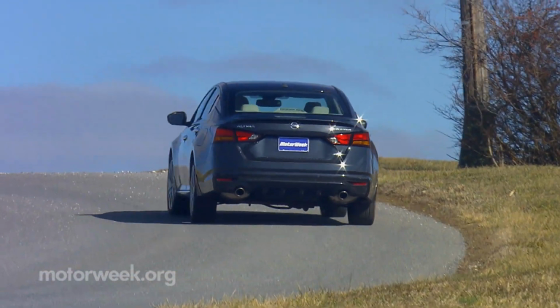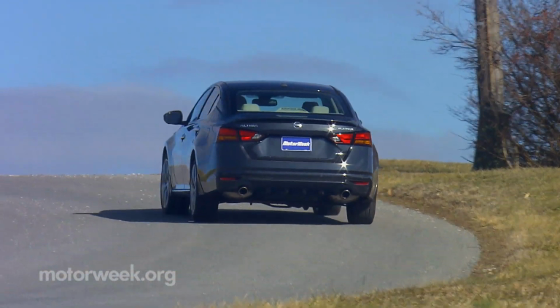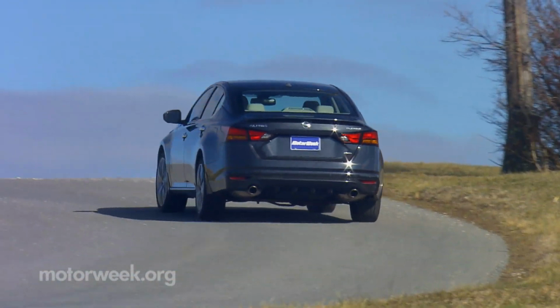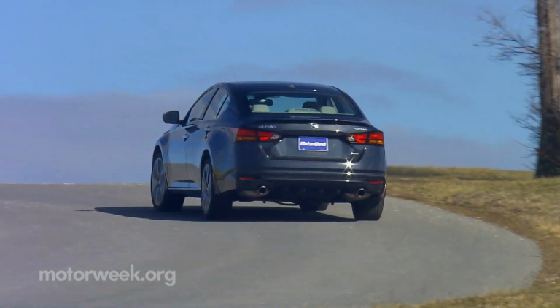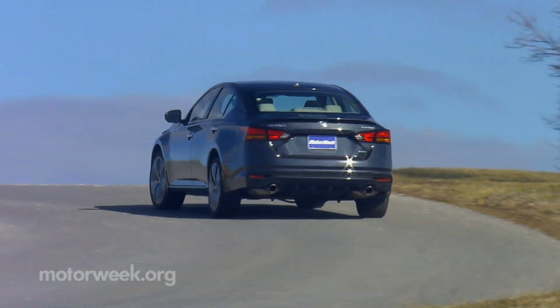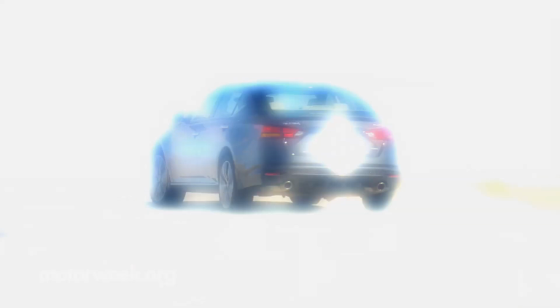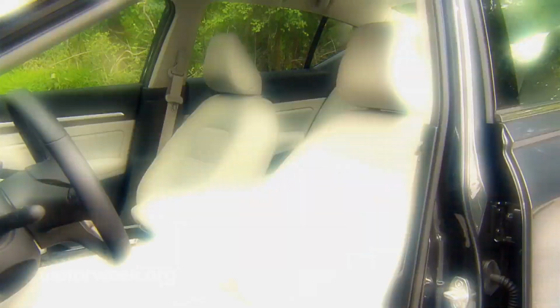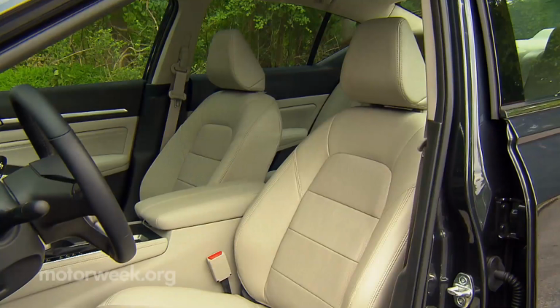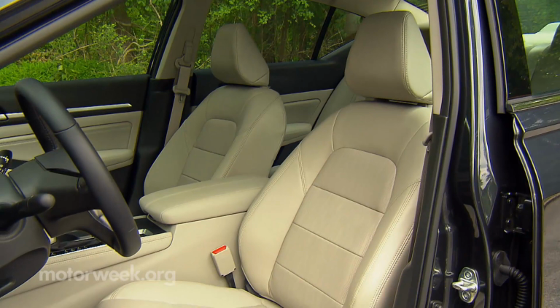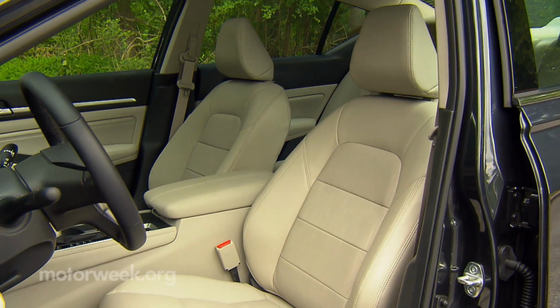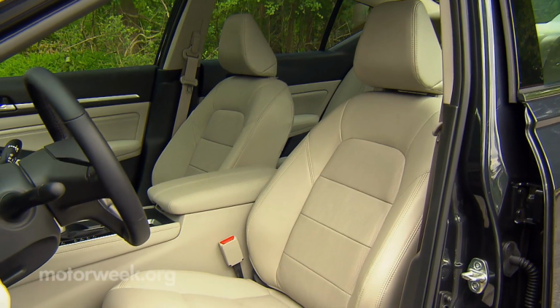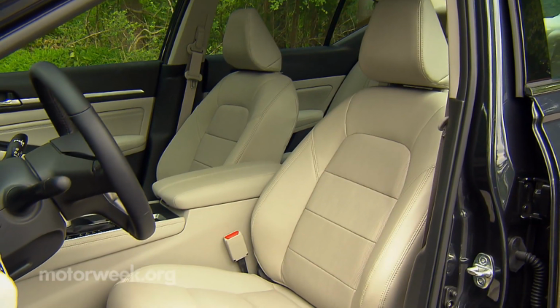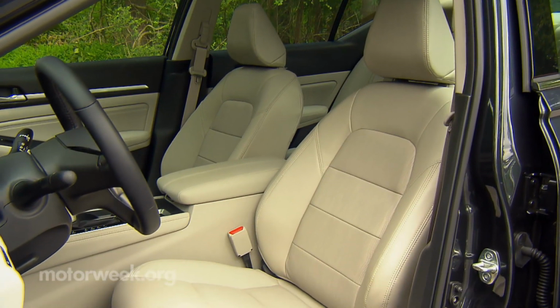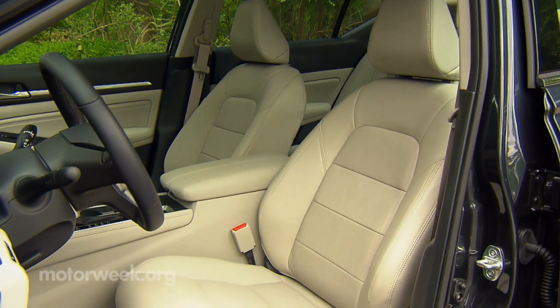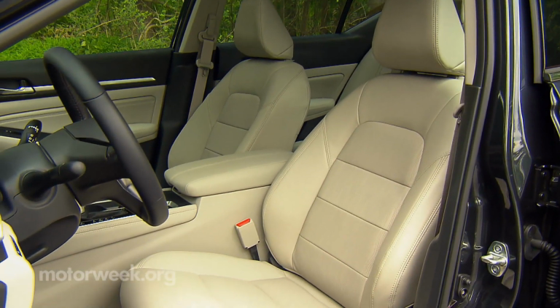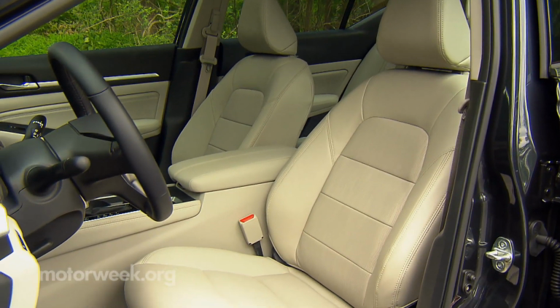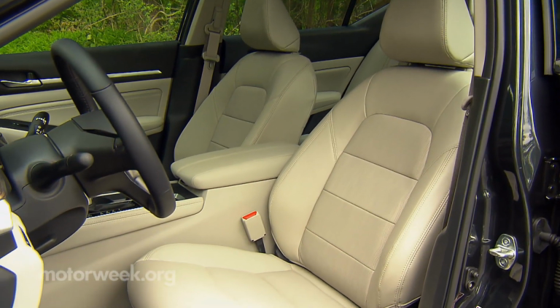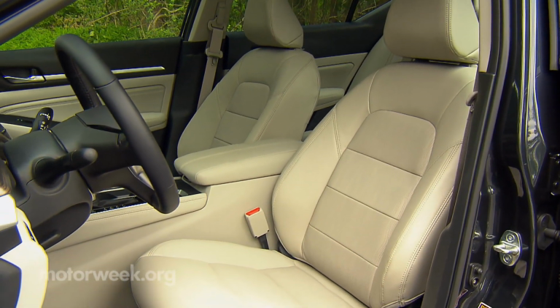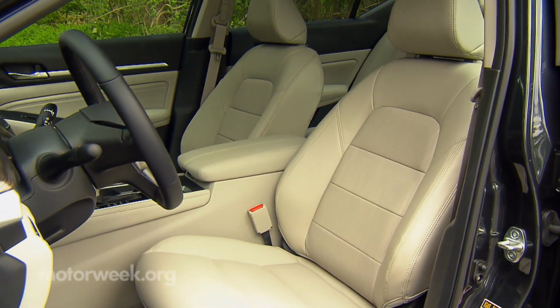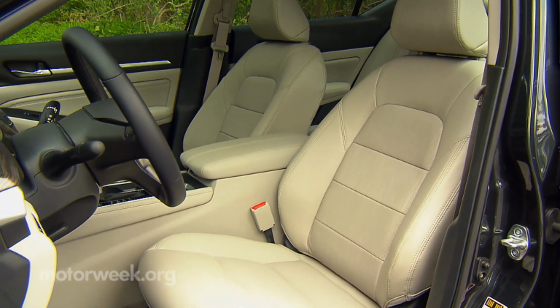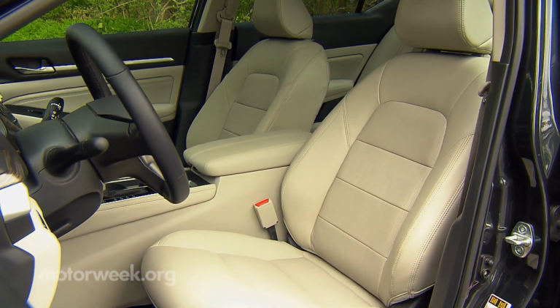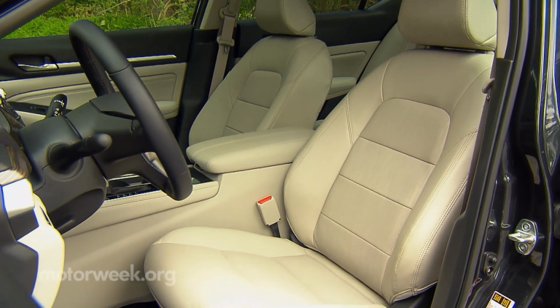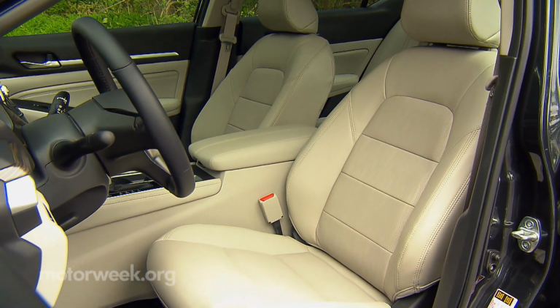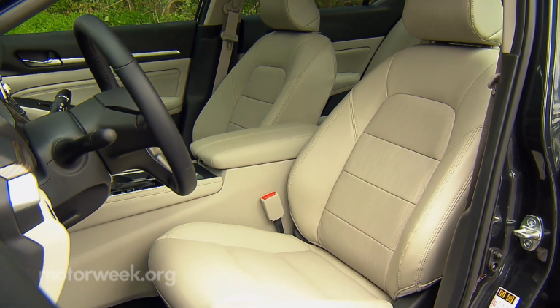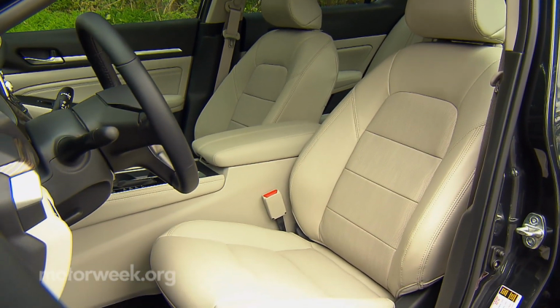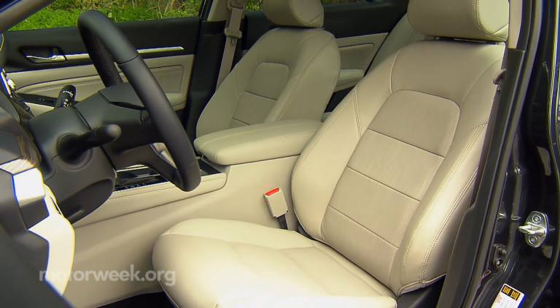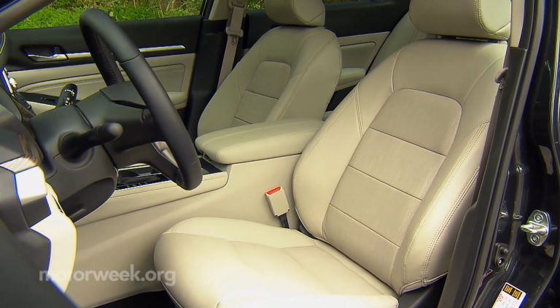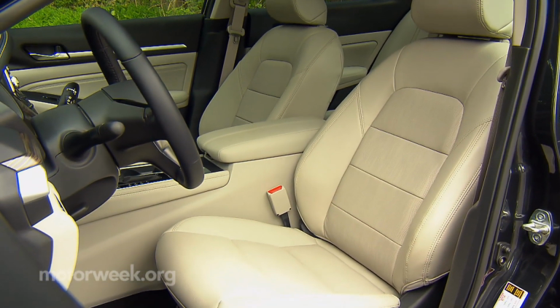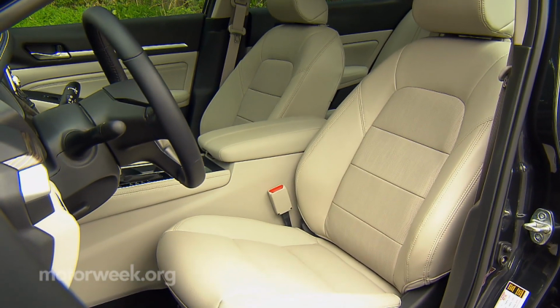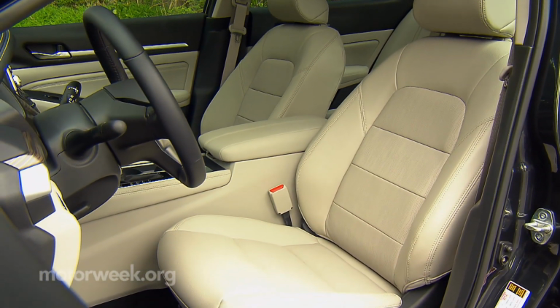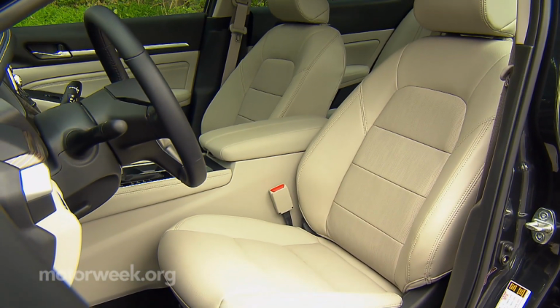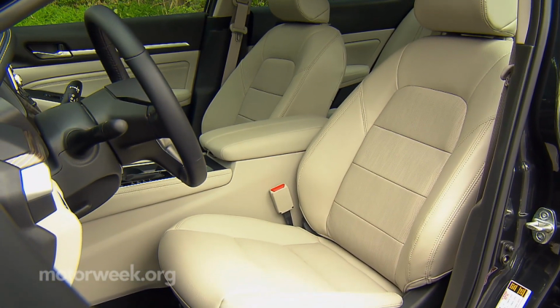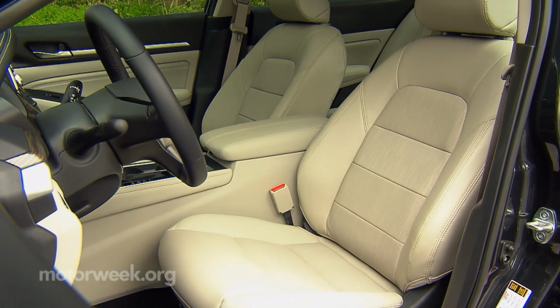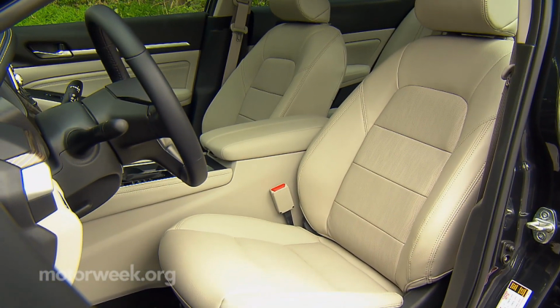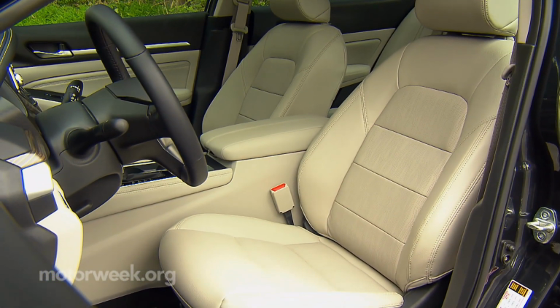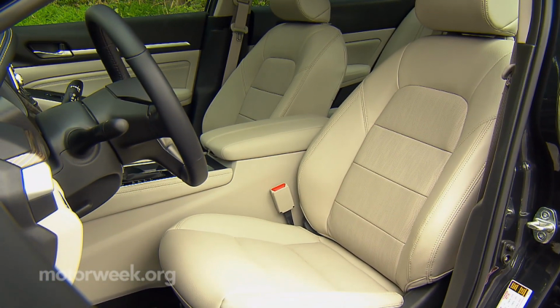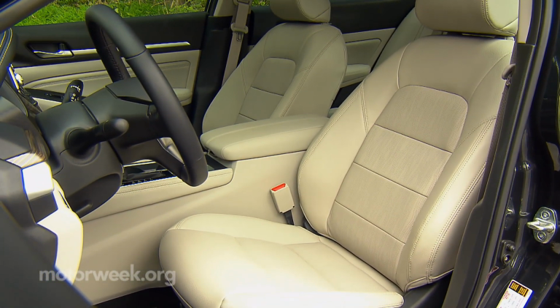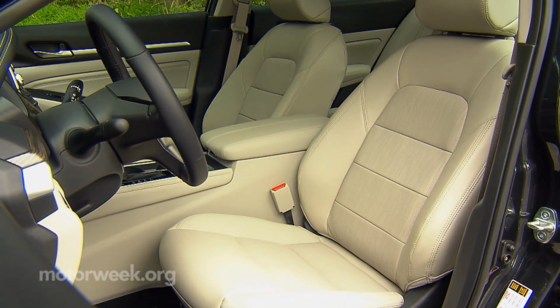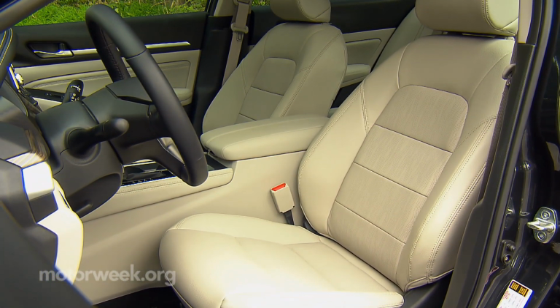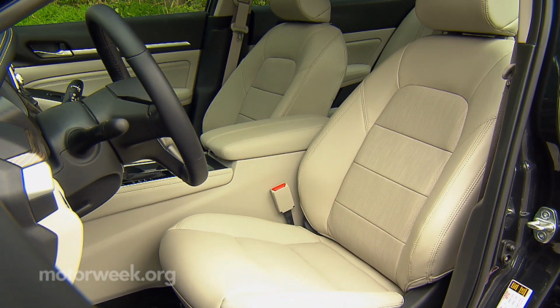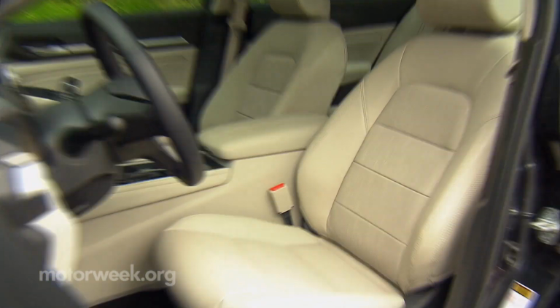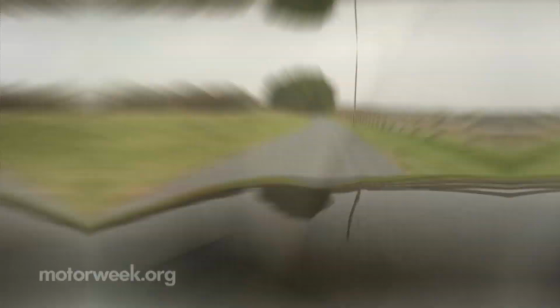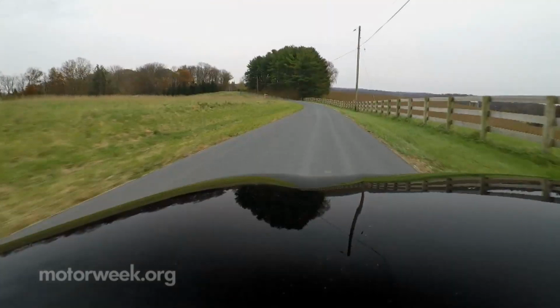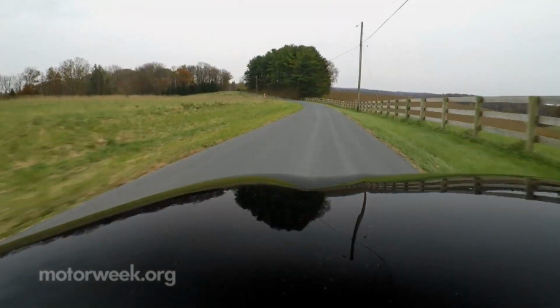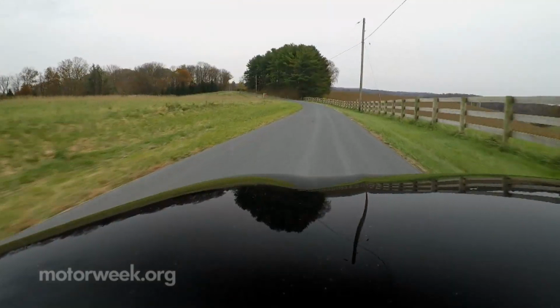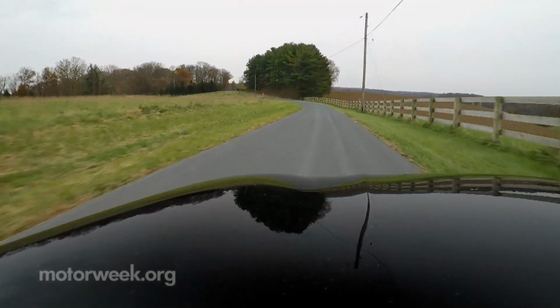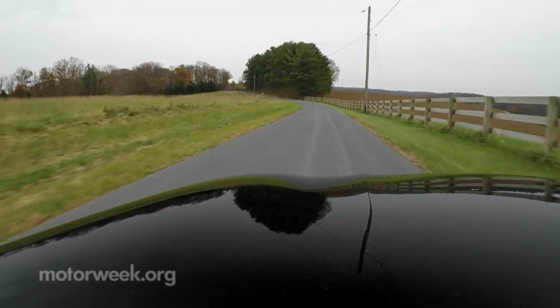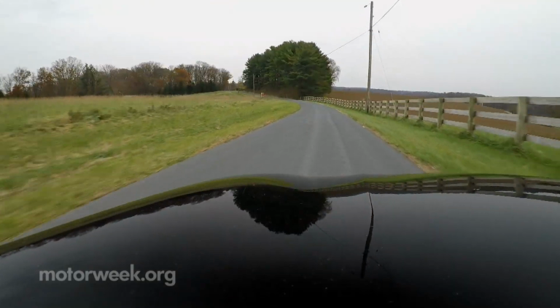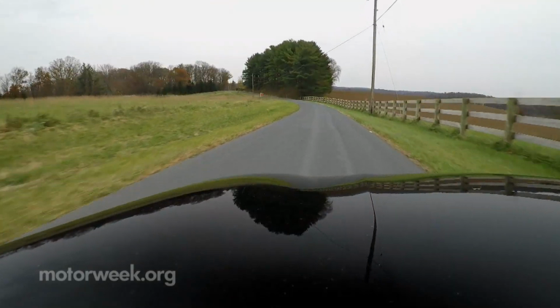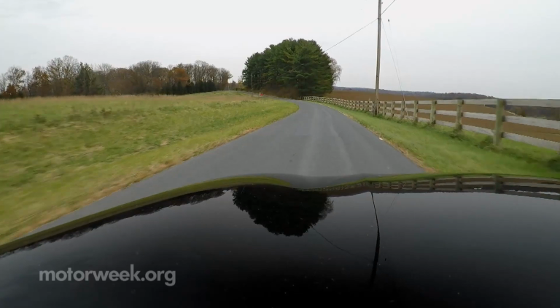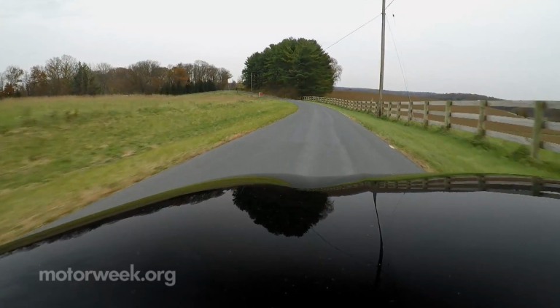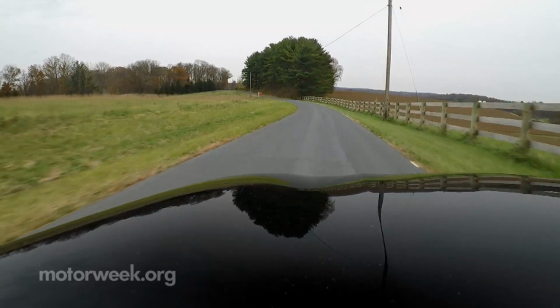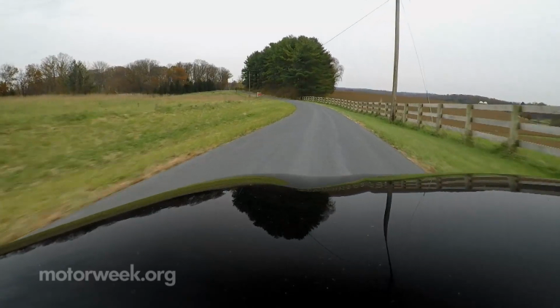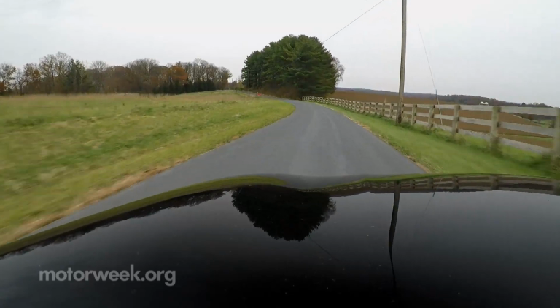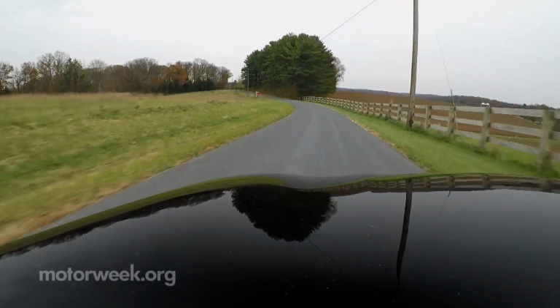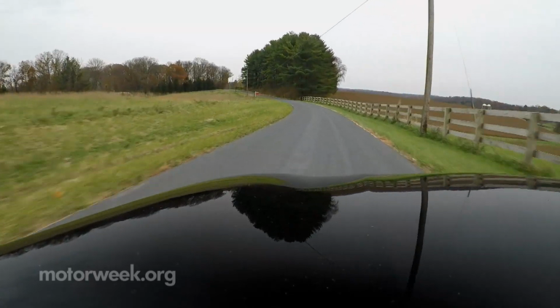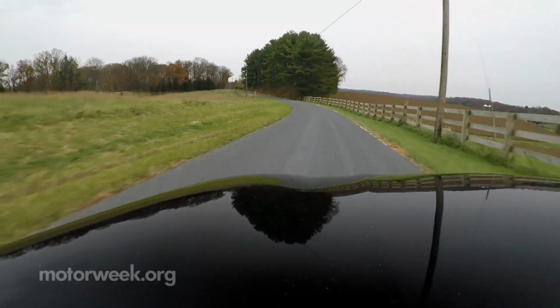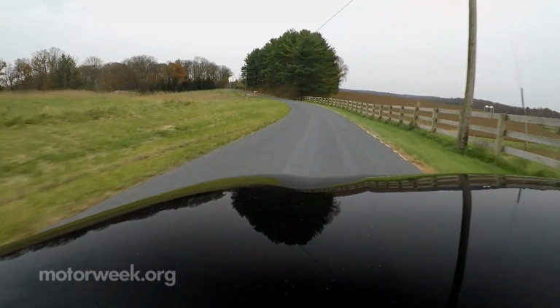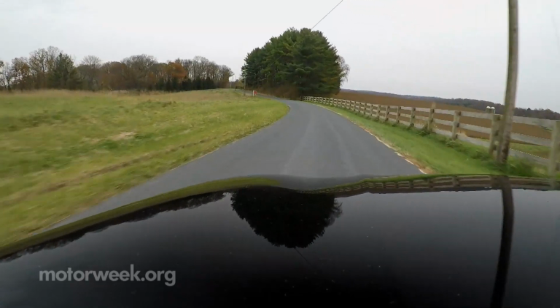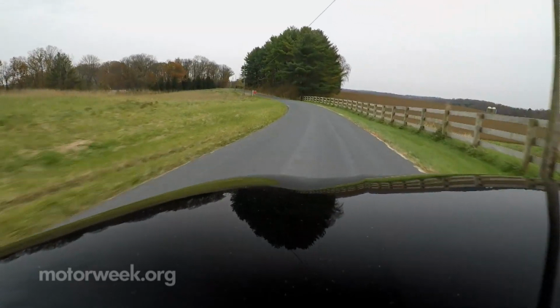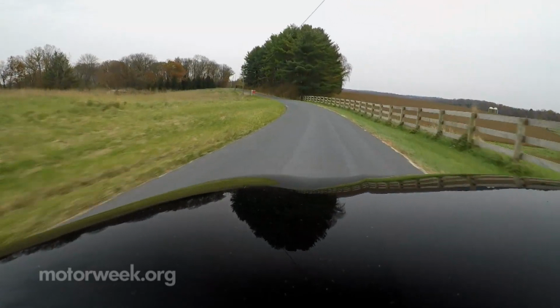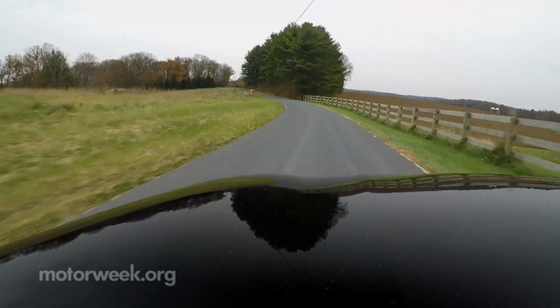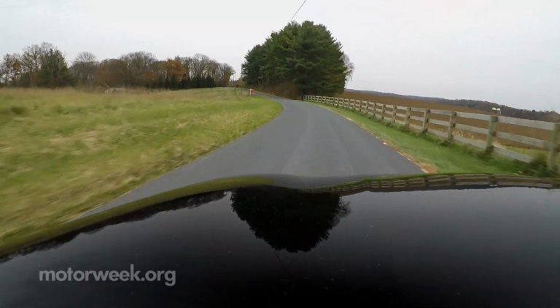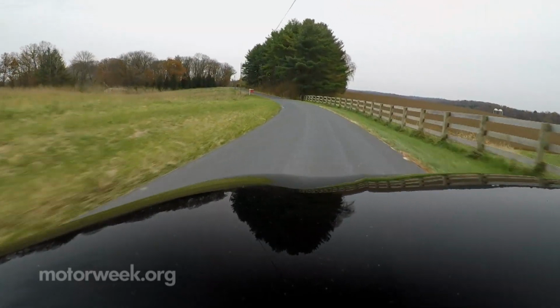In true Nissan fashion, the seats continue to get high praise for their comfort and the heat they provide on frigid morning commutes.